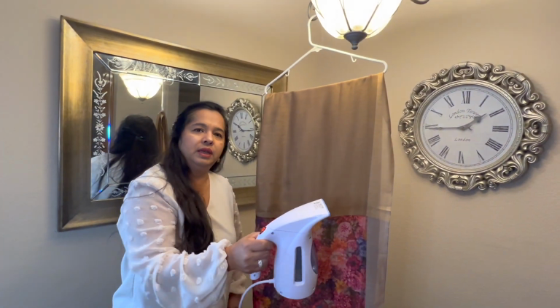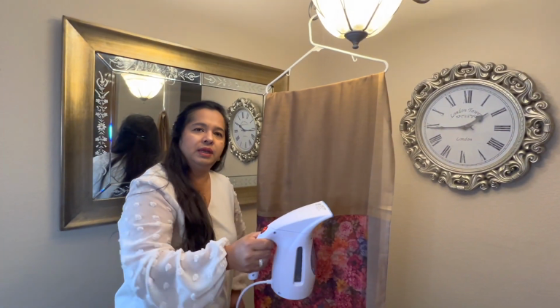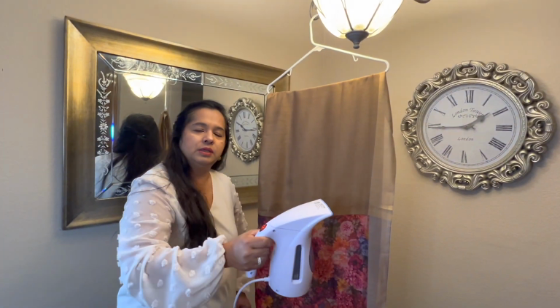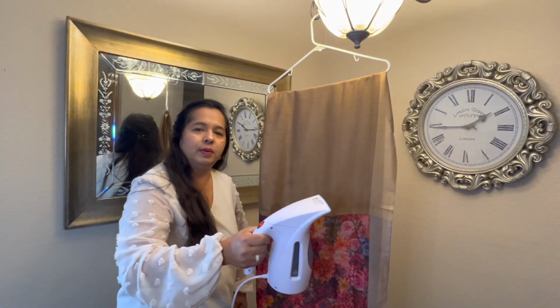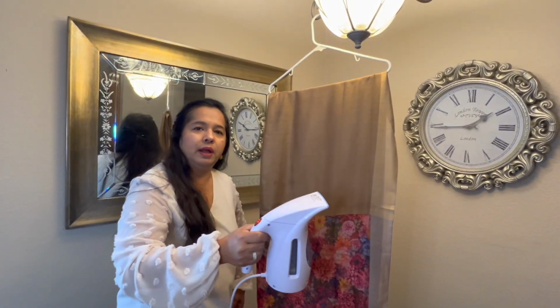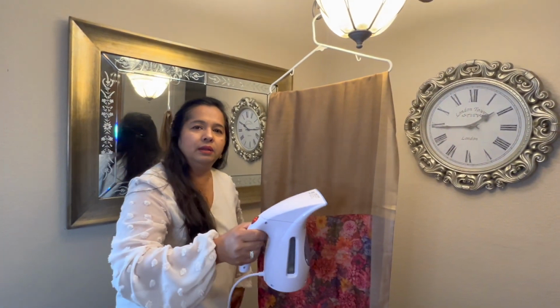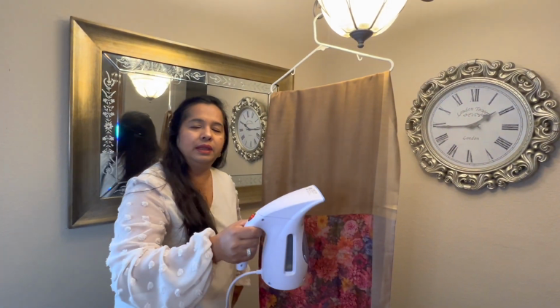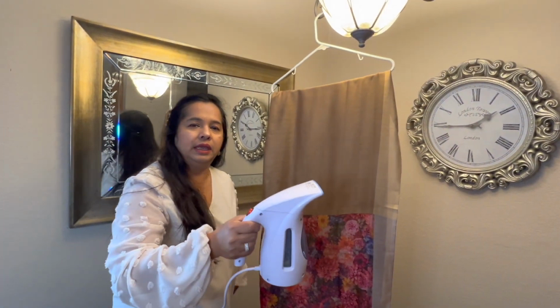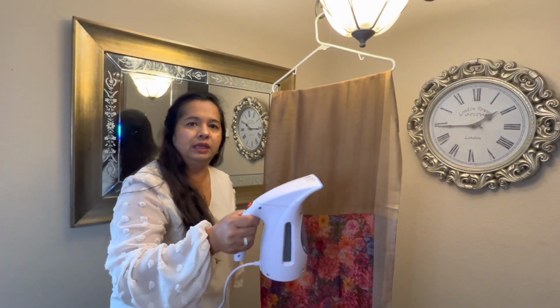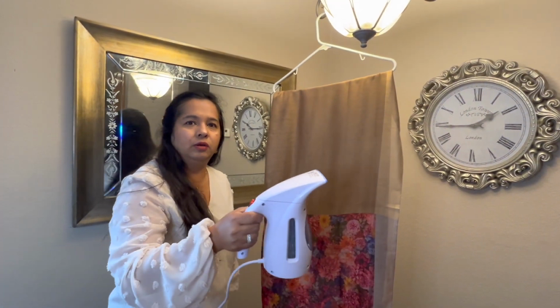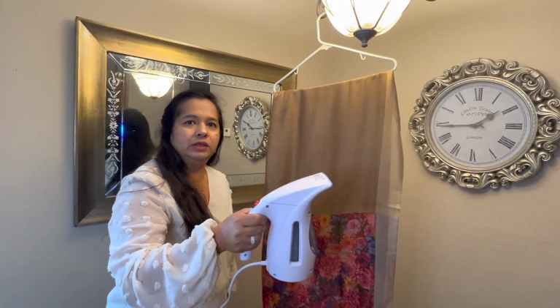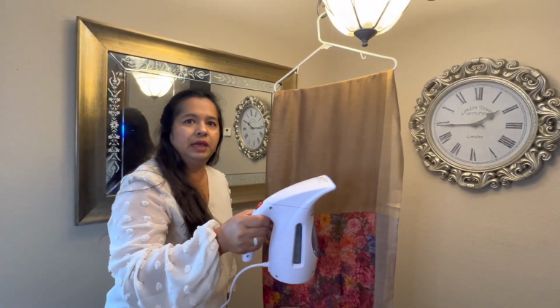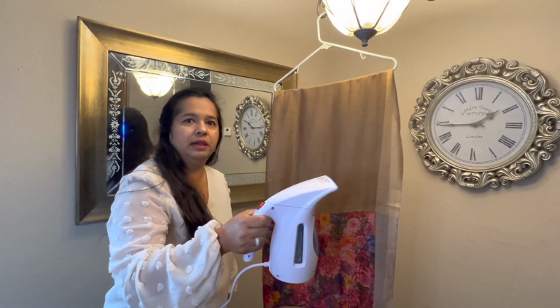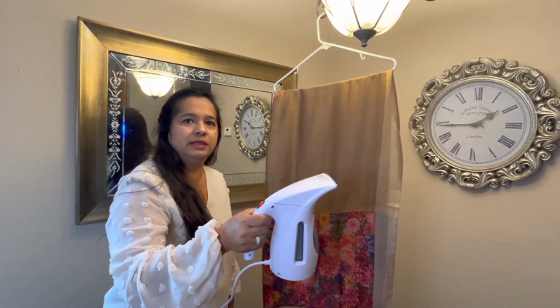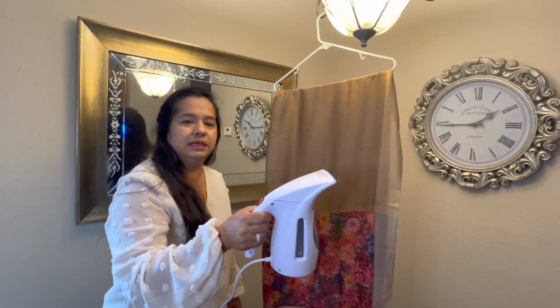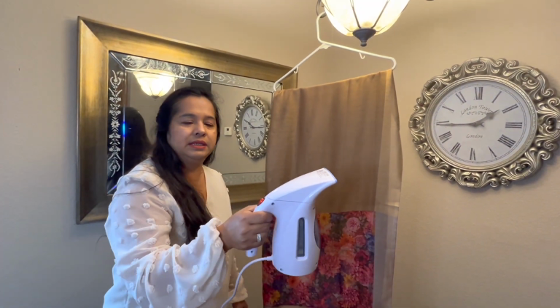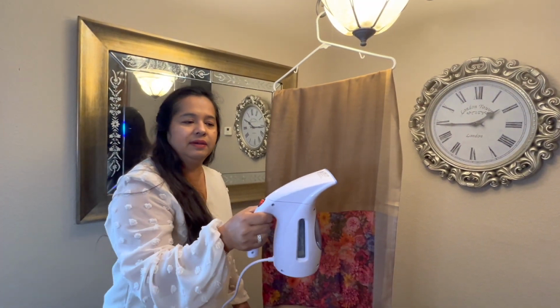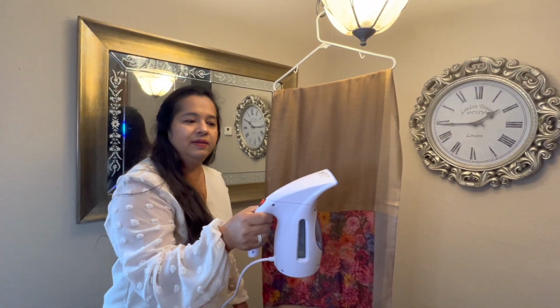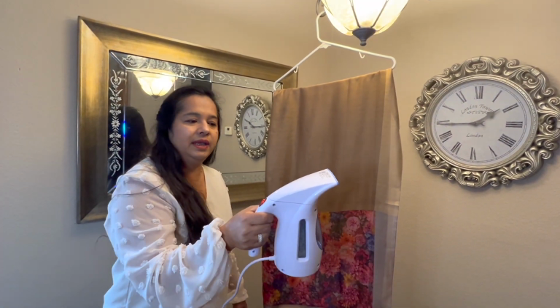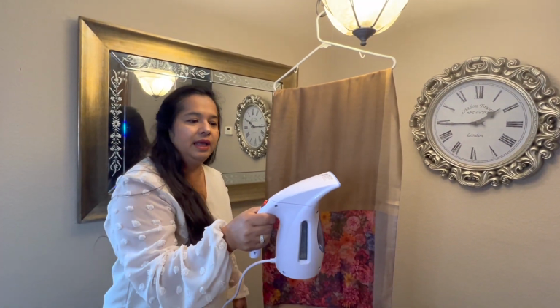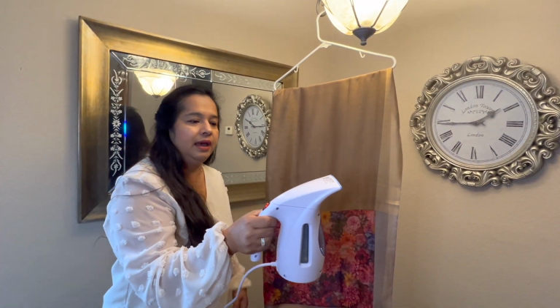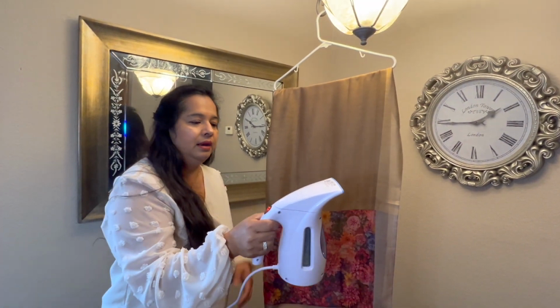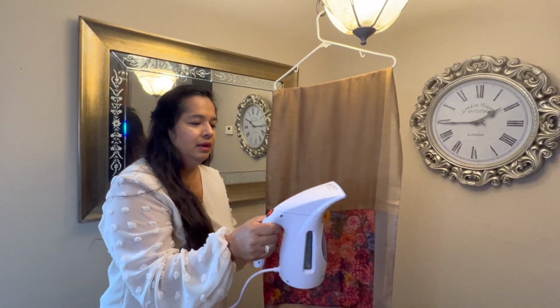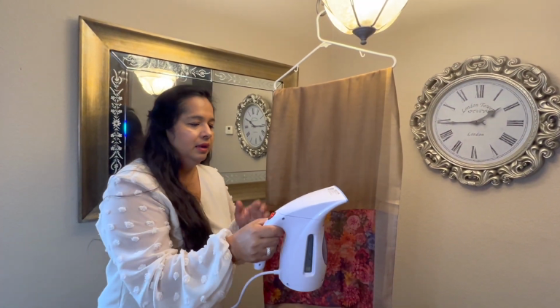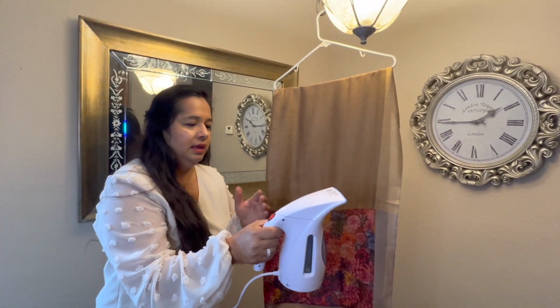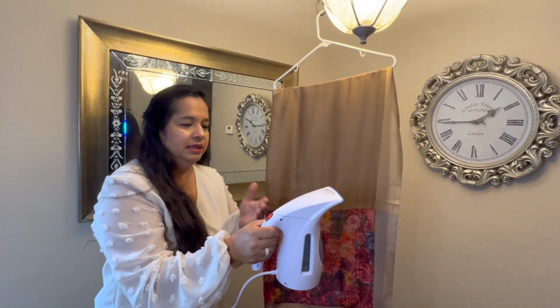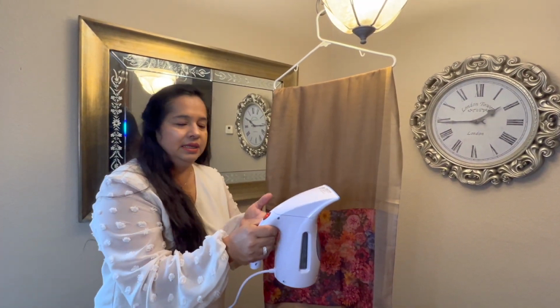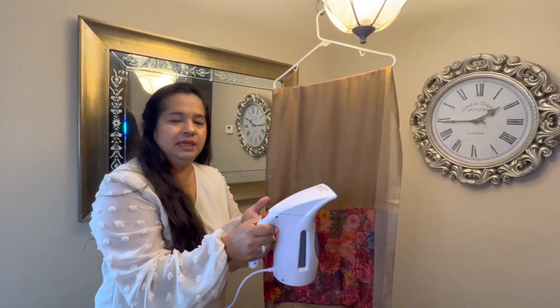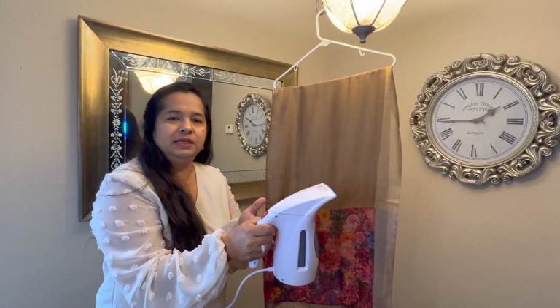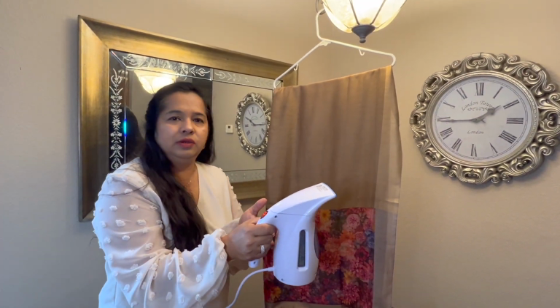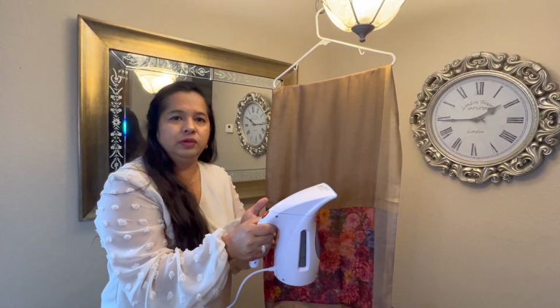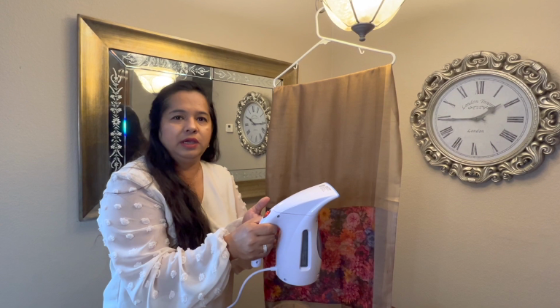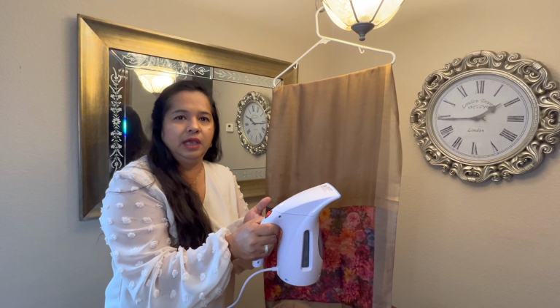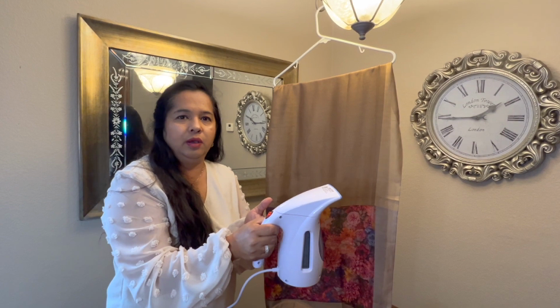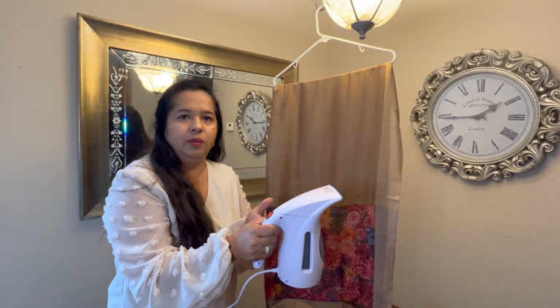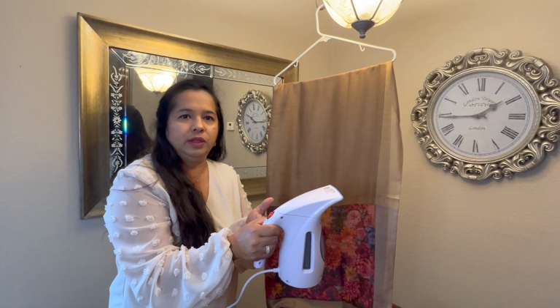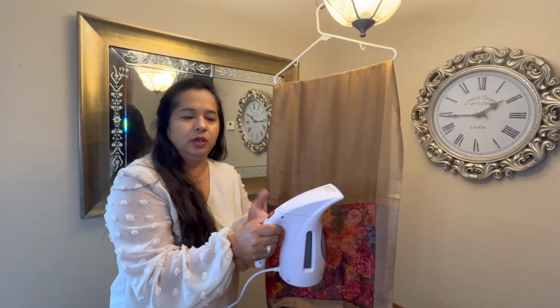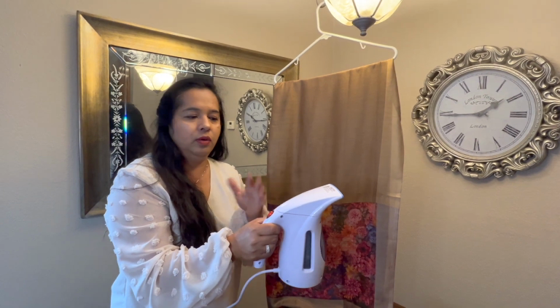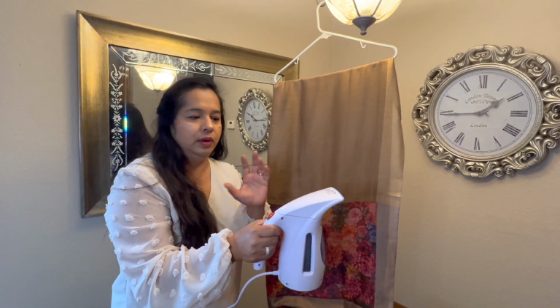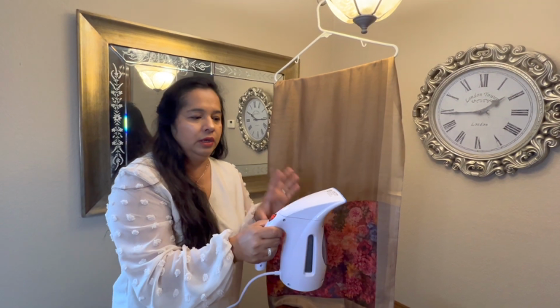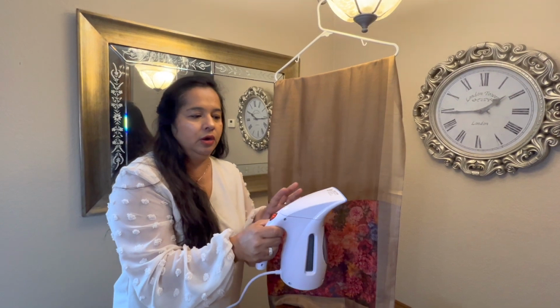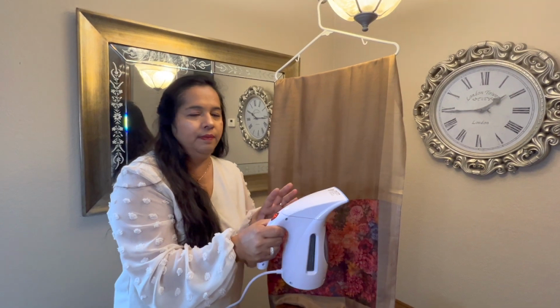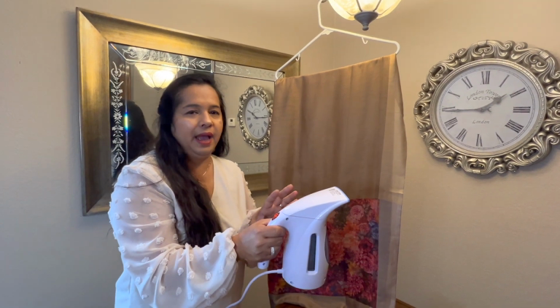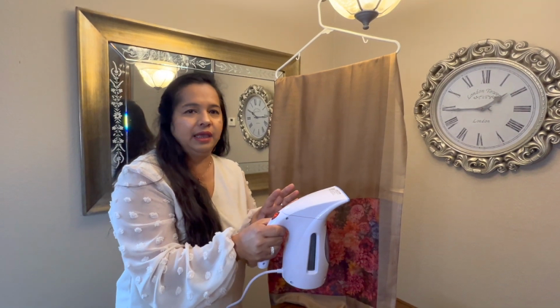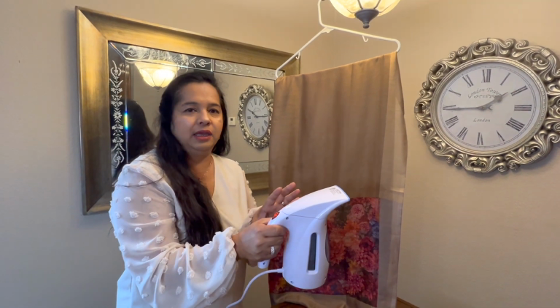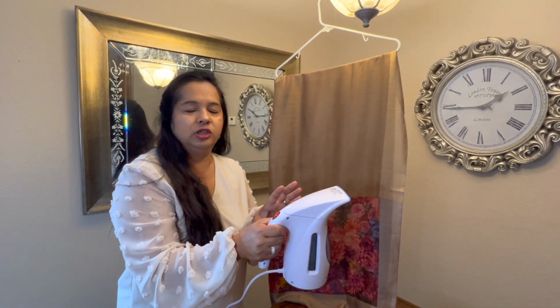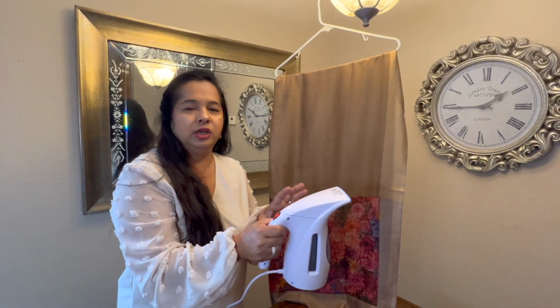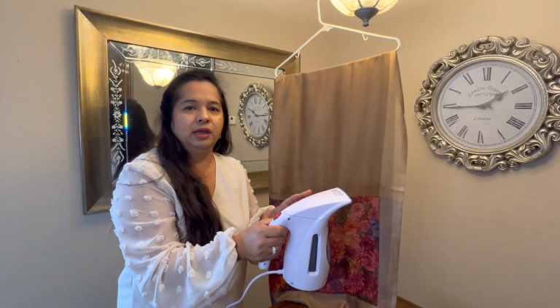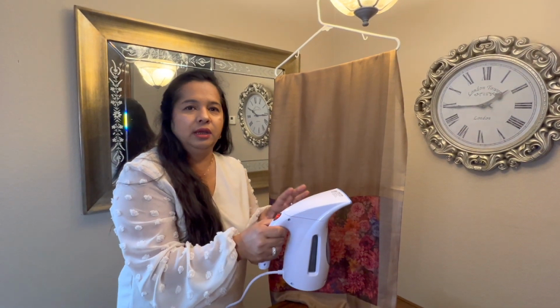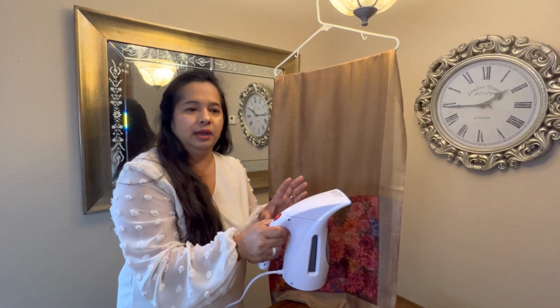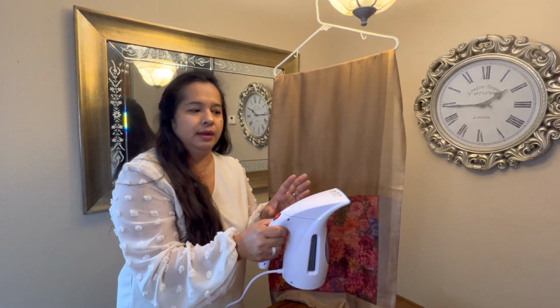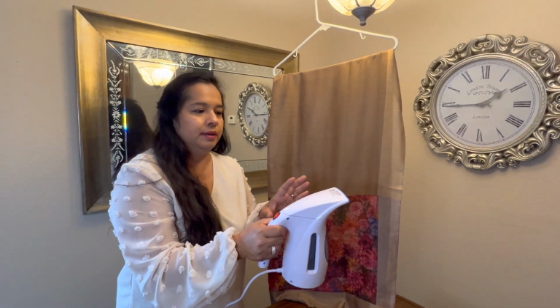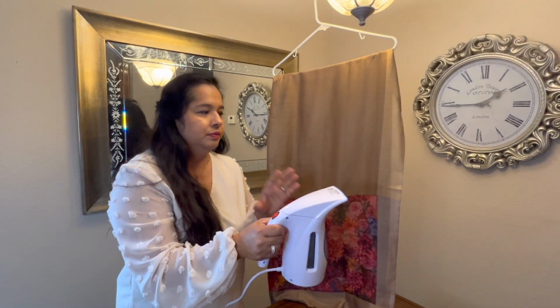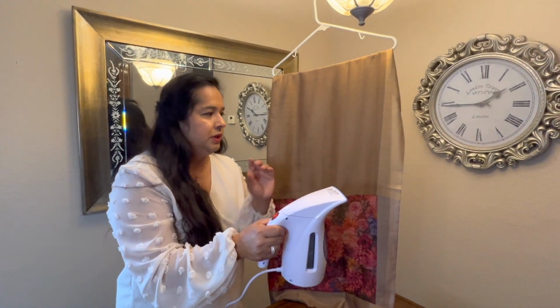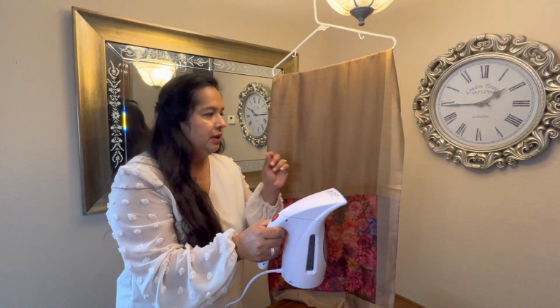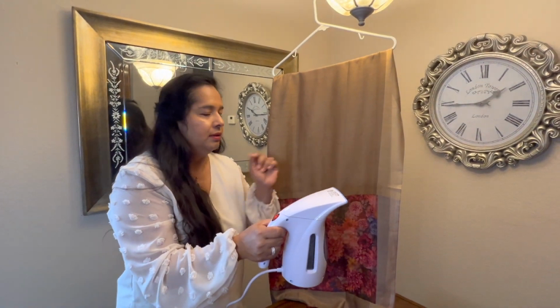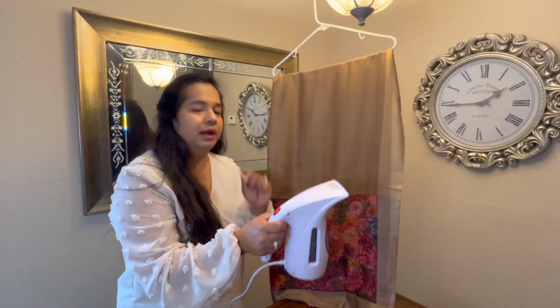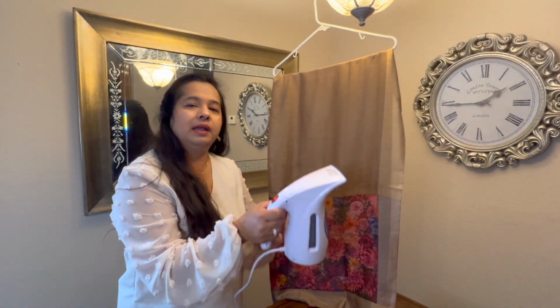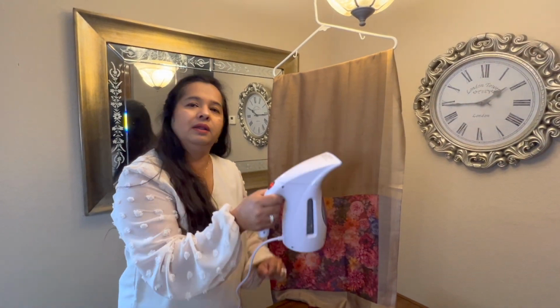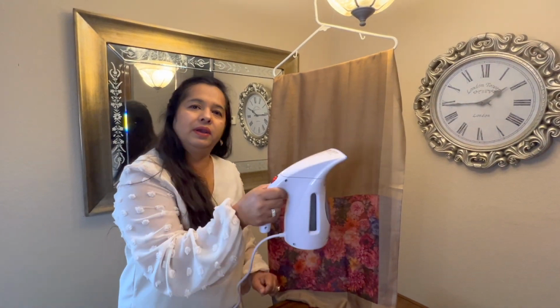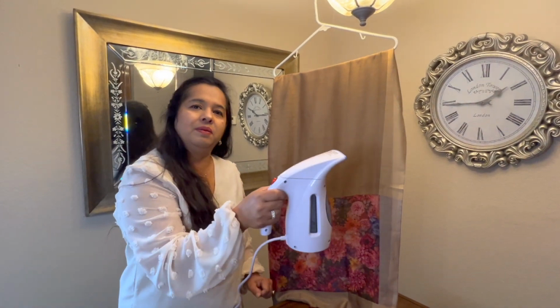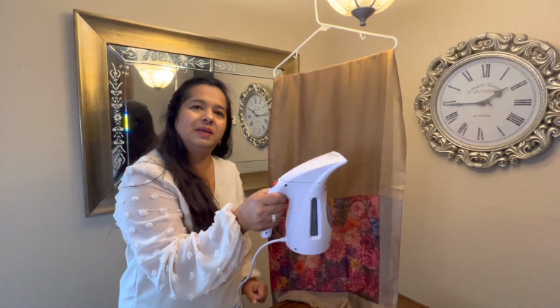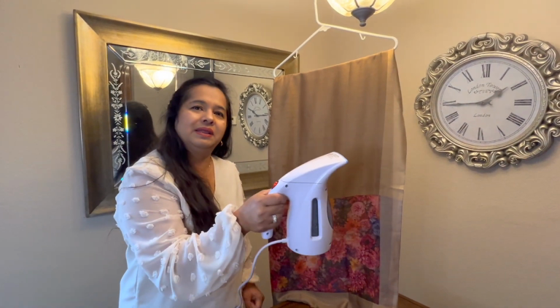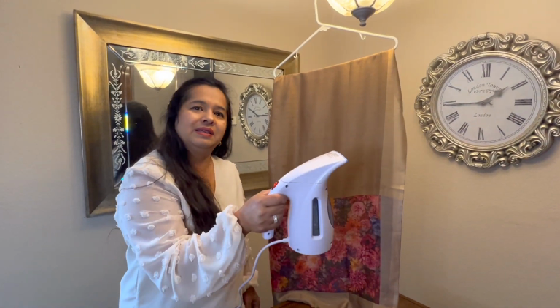I highly recommend this product. It's really nice and very easy to use. You can travel with it — take it to hotels and it's easy to pack in your baggage. Yeah, I recommend this.